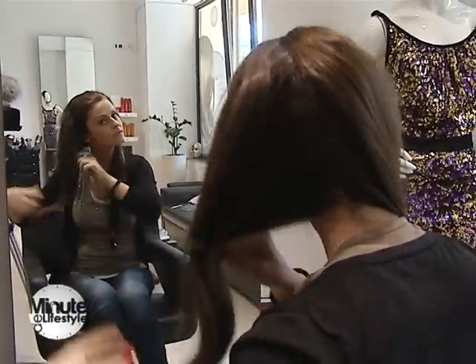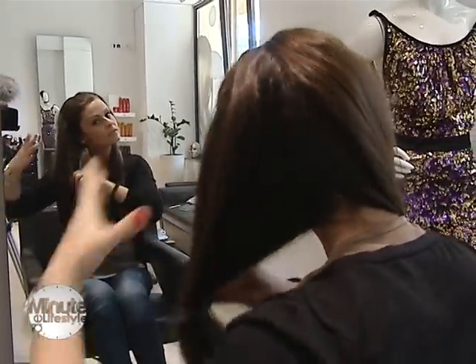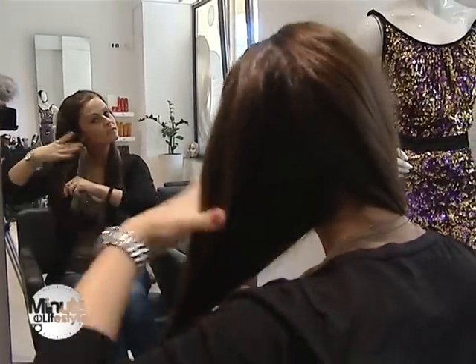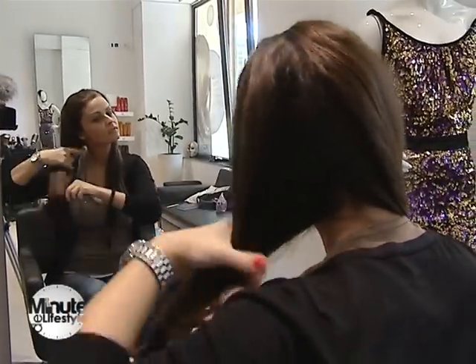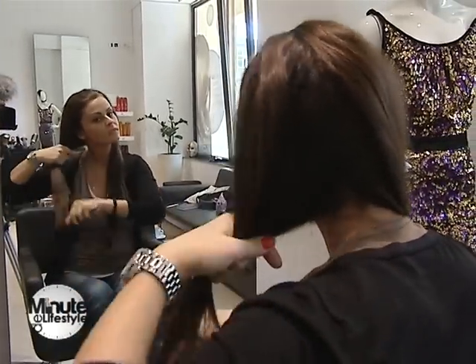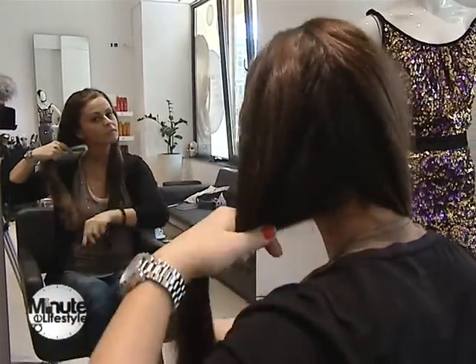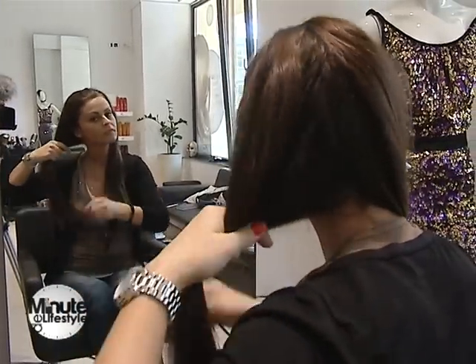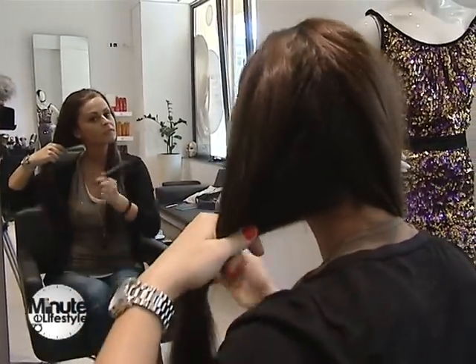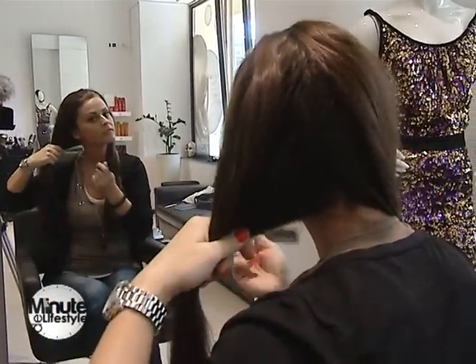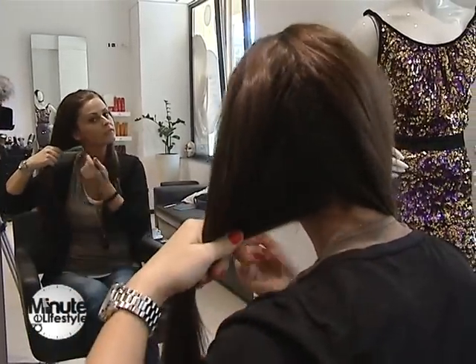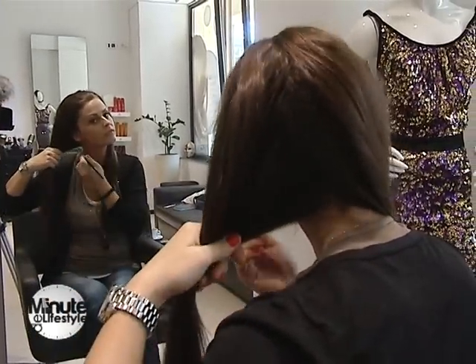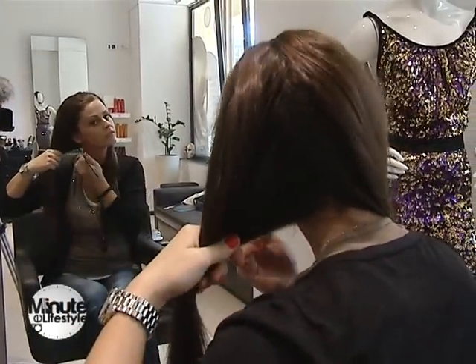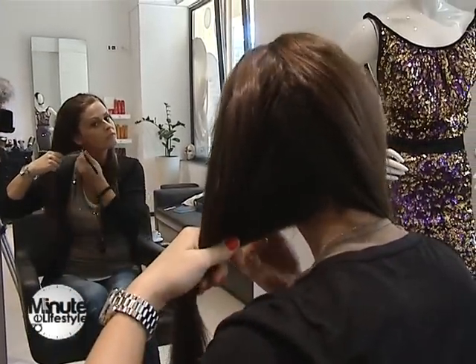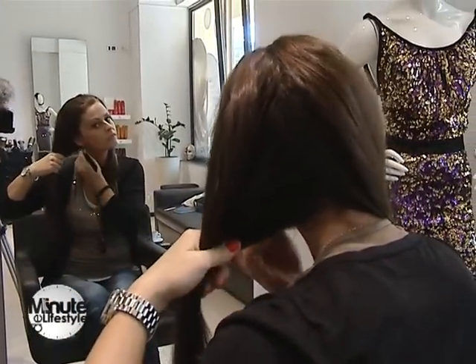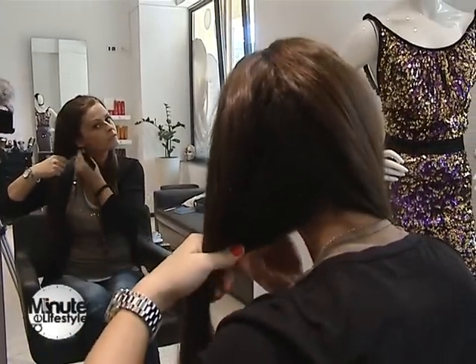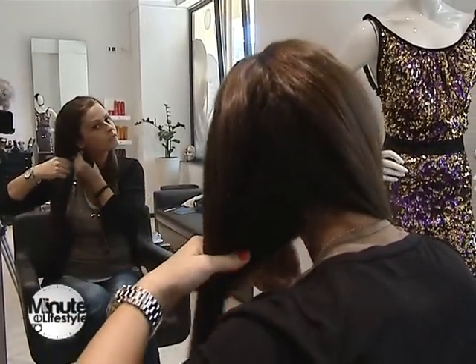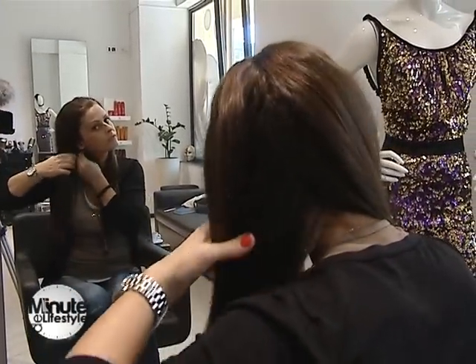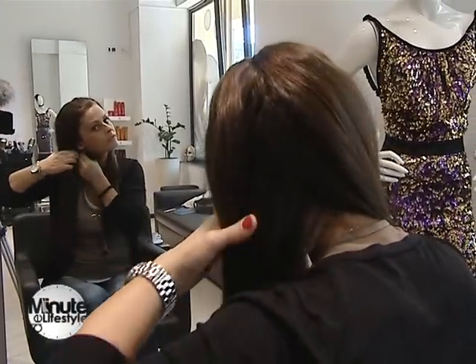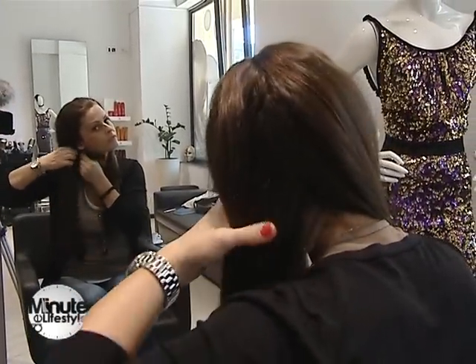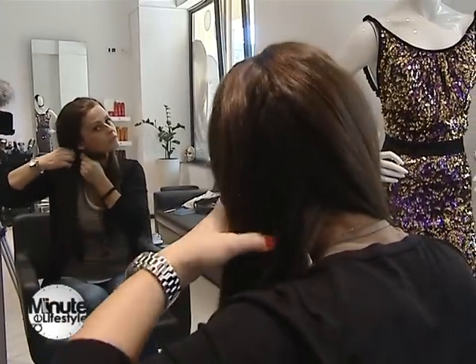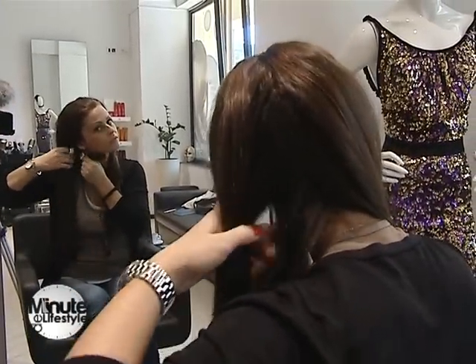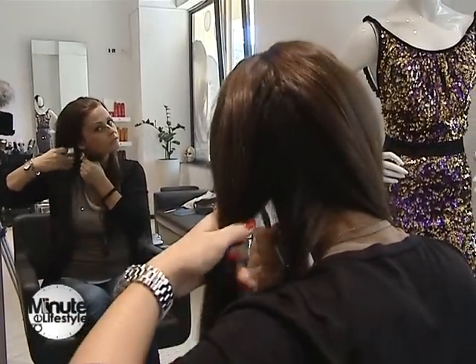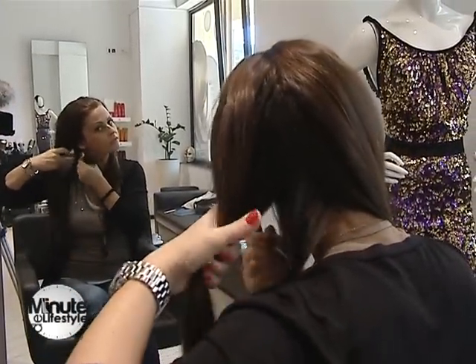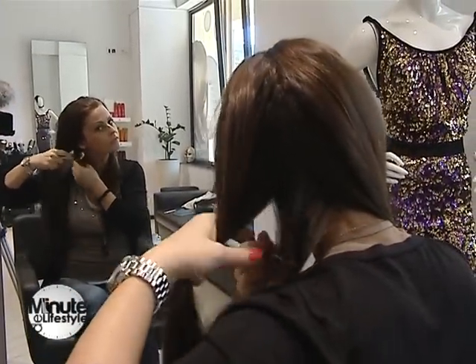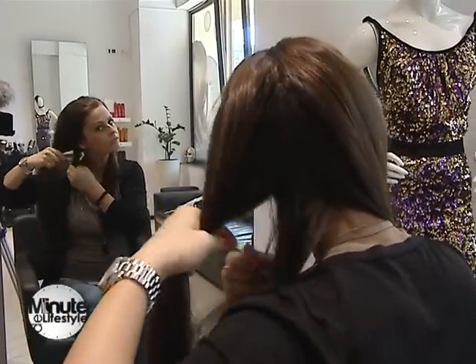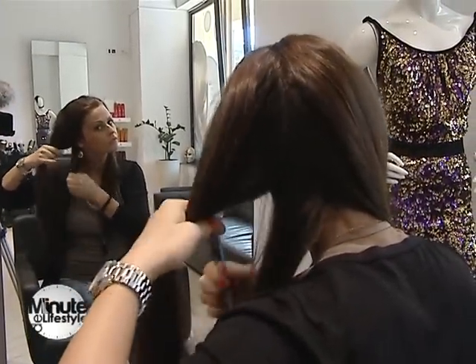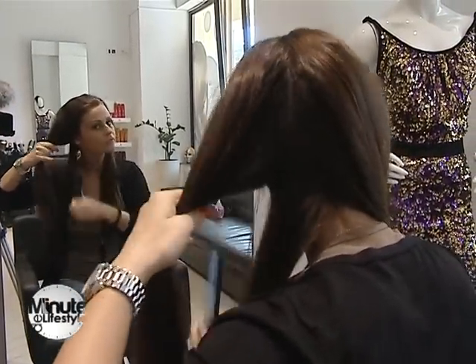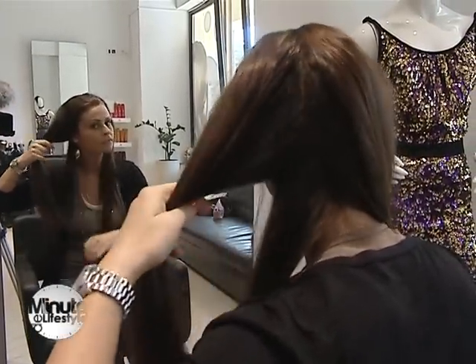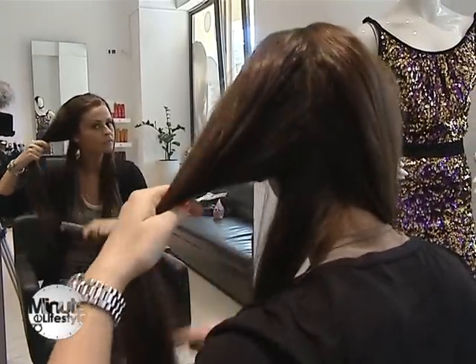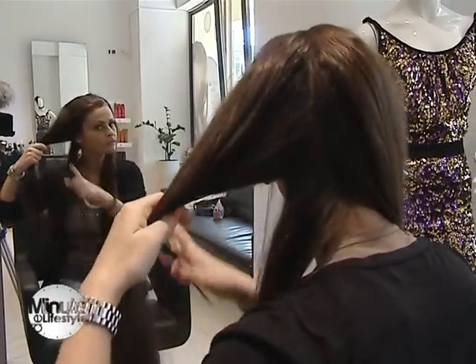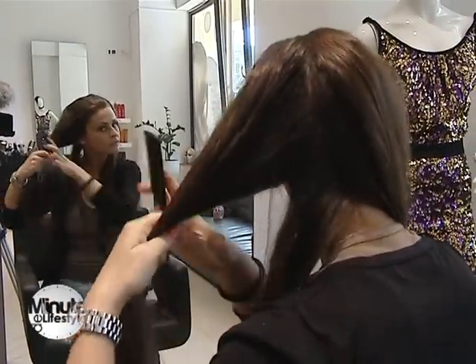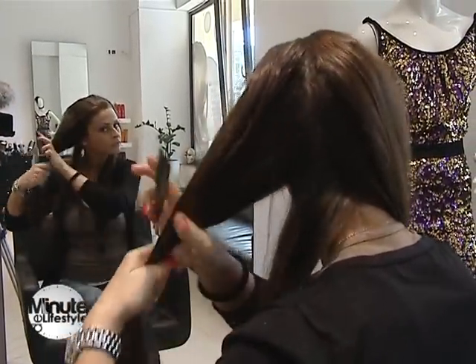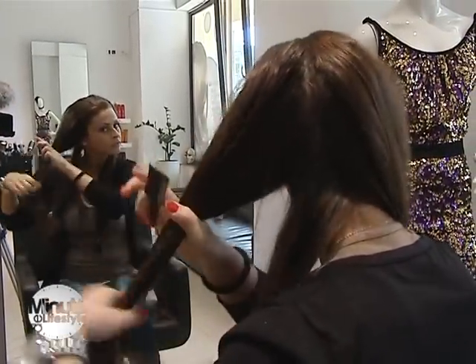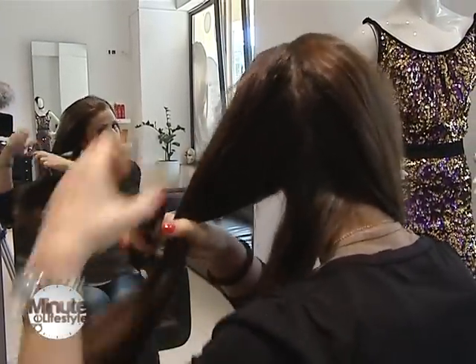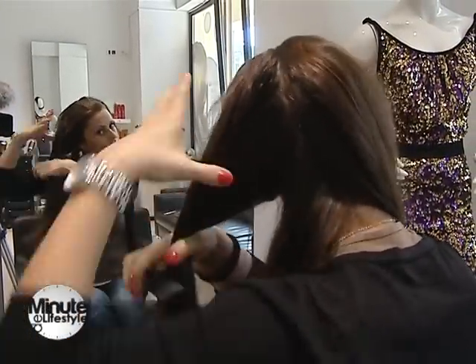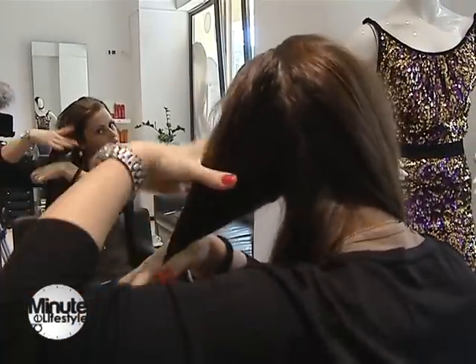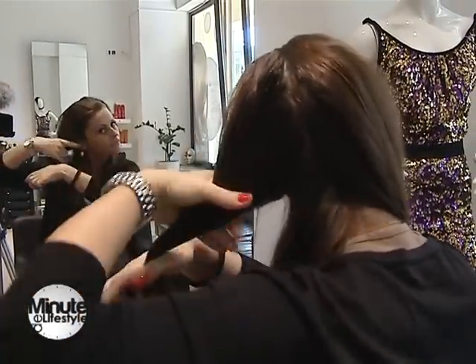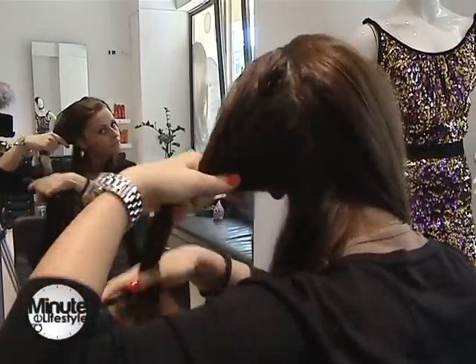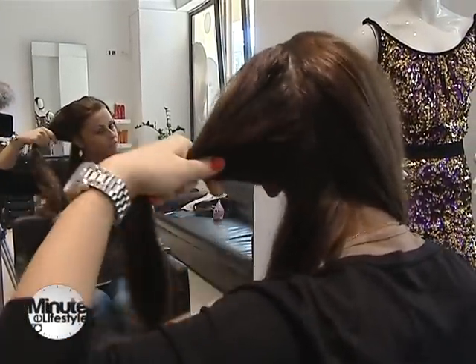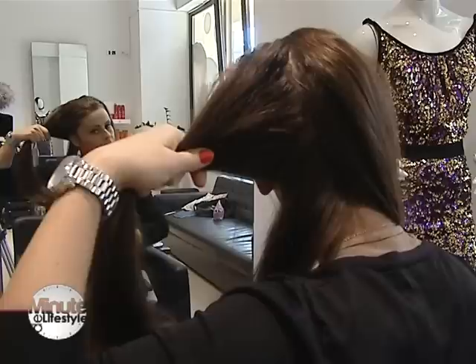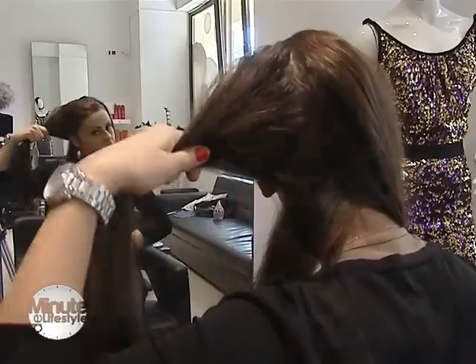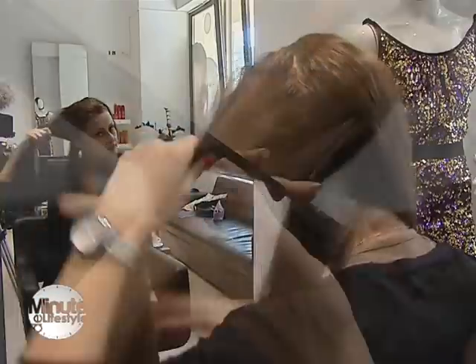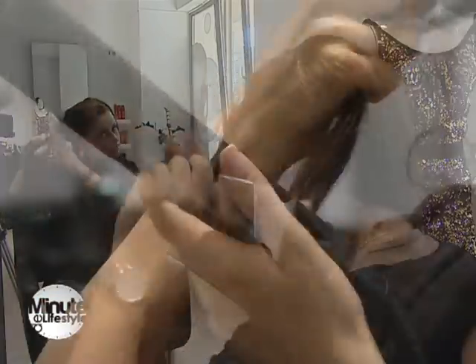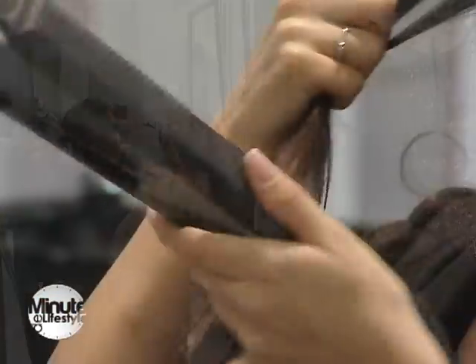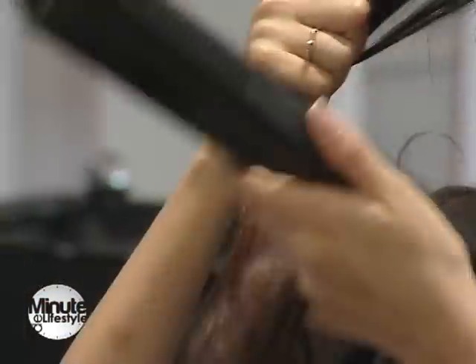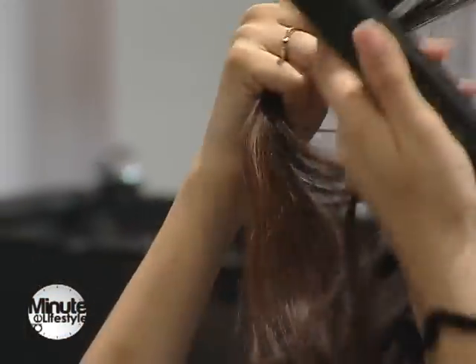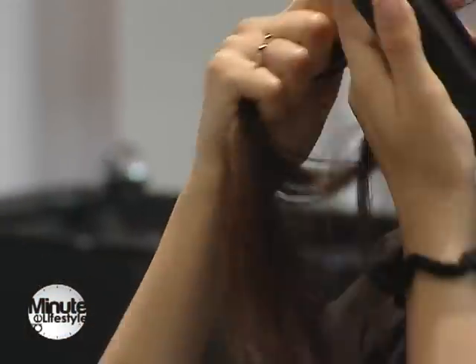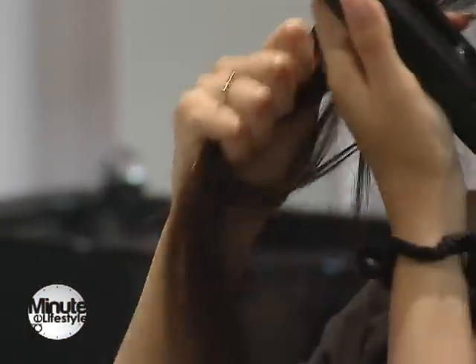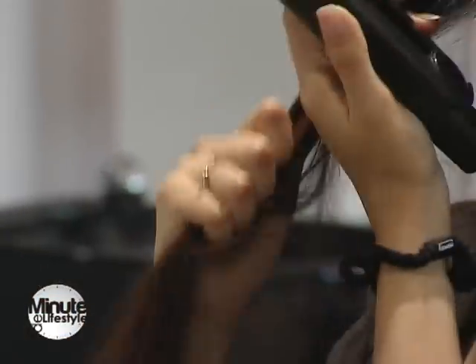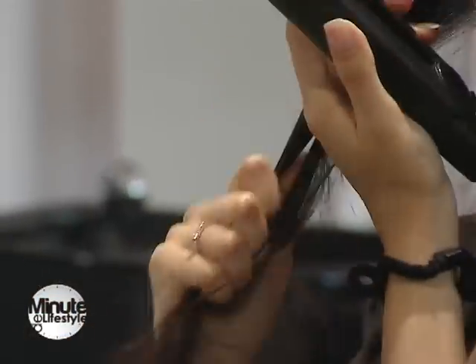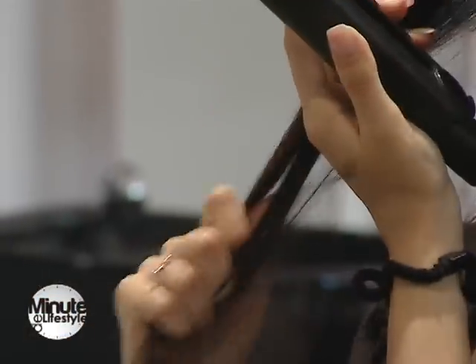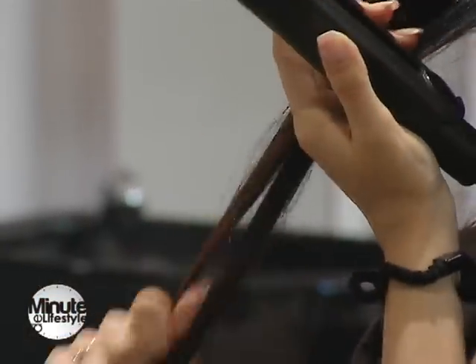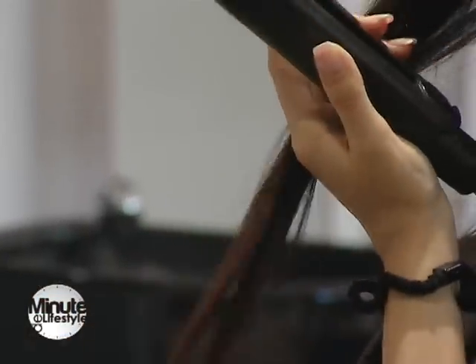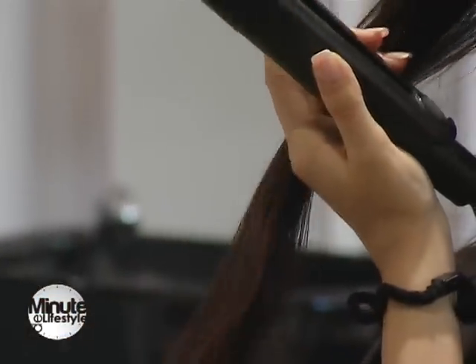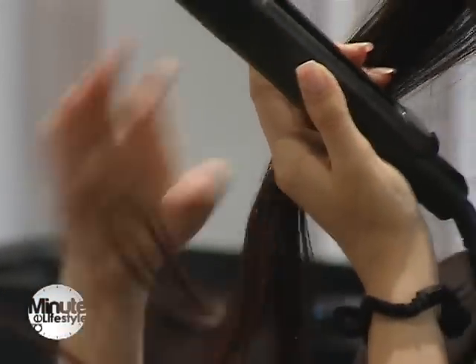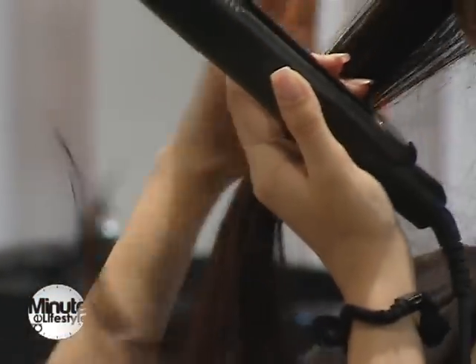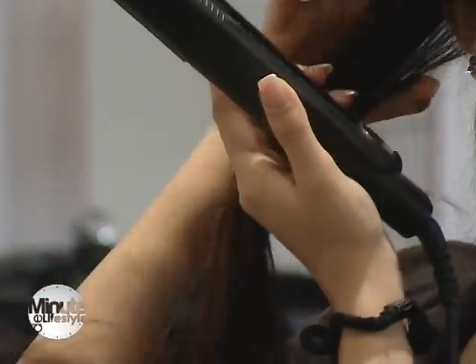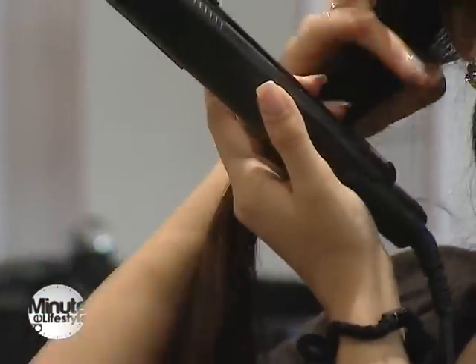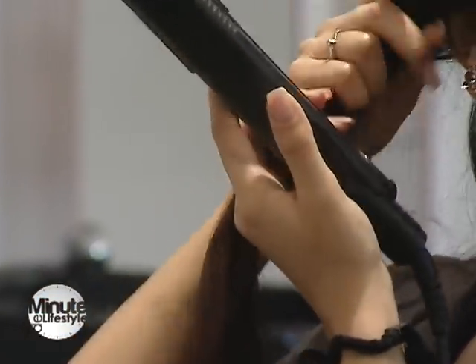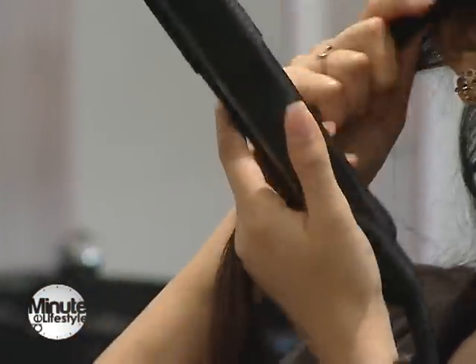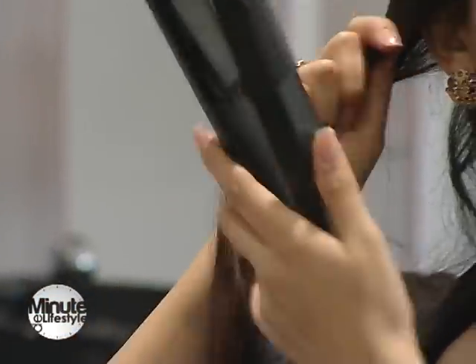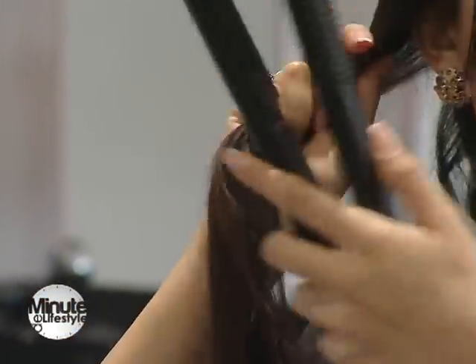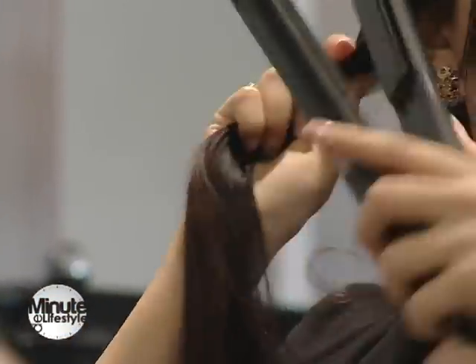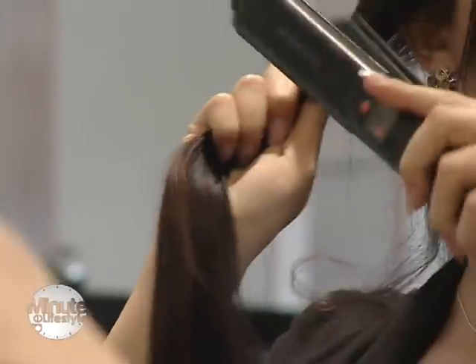Buclele trebuie să fie făcute de la jumătate în jos, iar trebuie să le alergăm un picuț mai repede cu placa, astfel încât să iasă niște bucle mai mari.